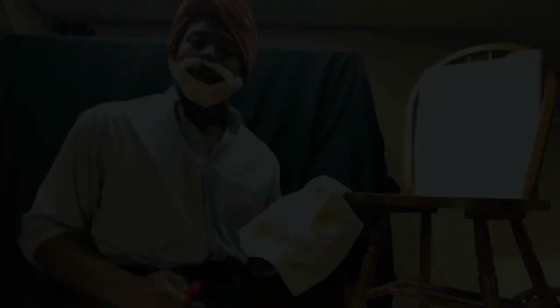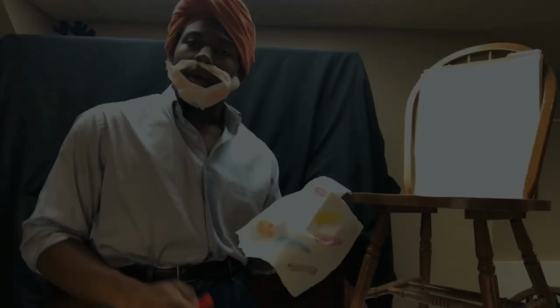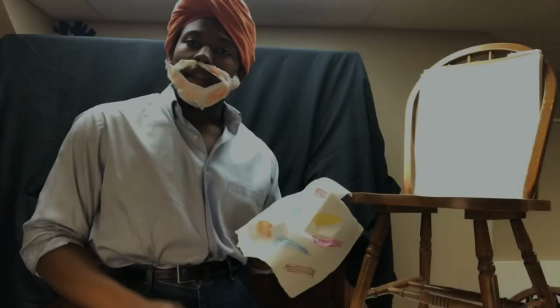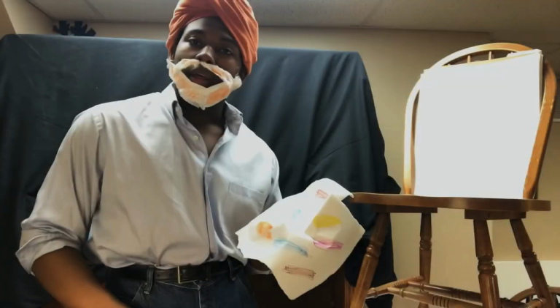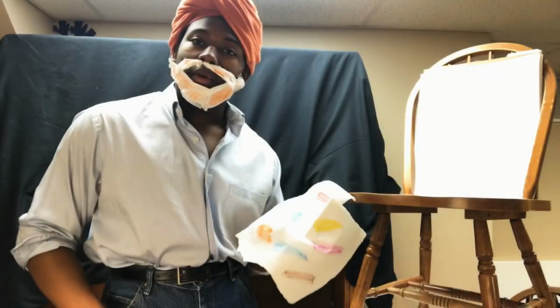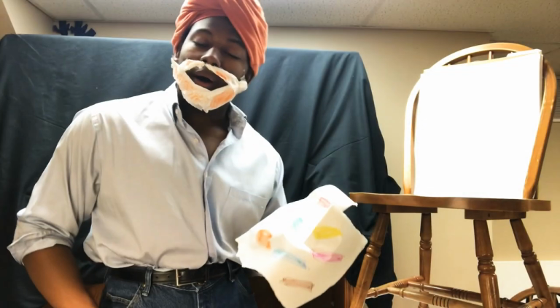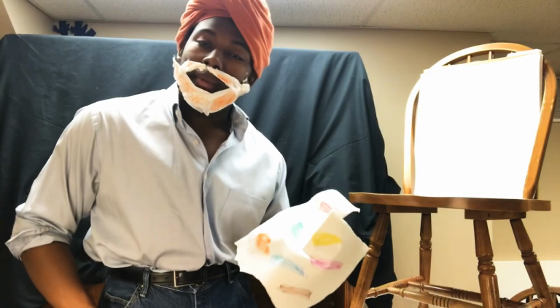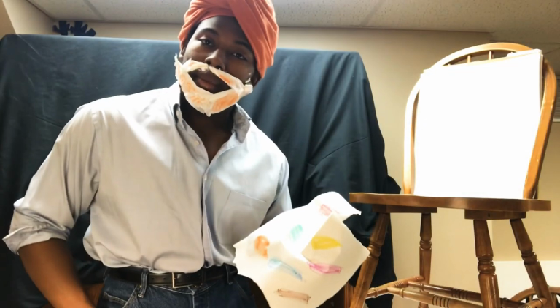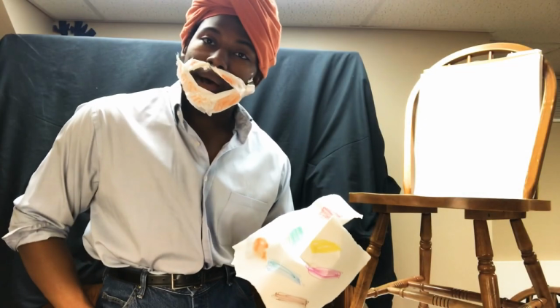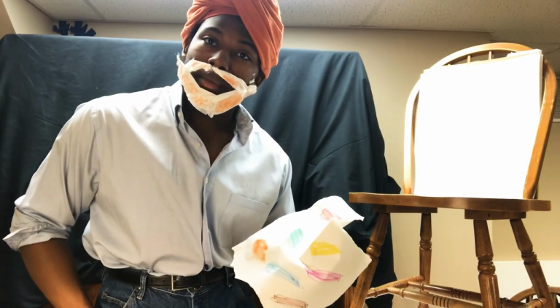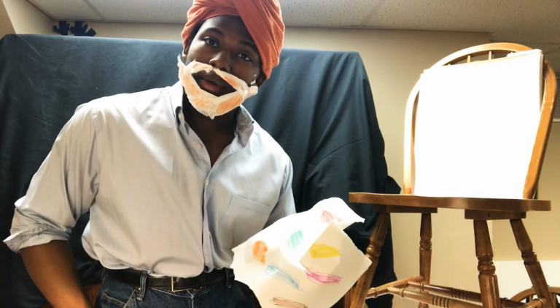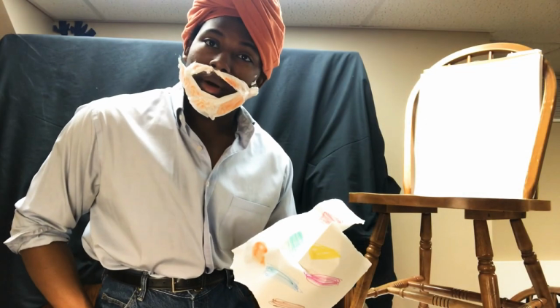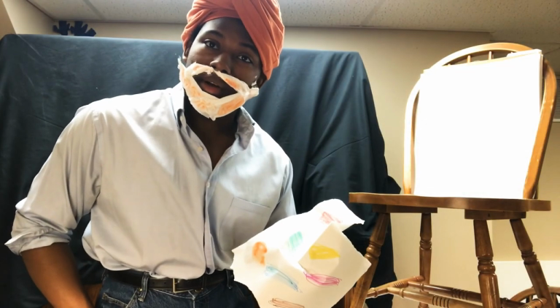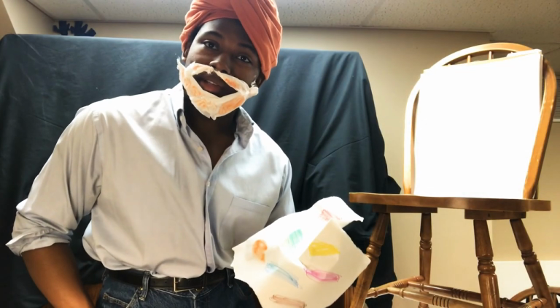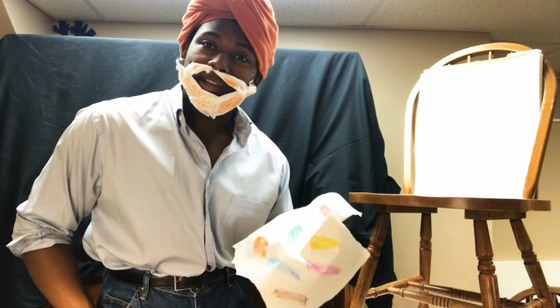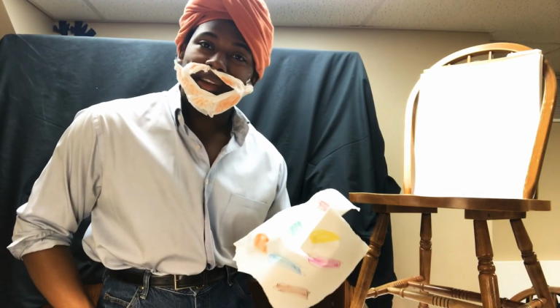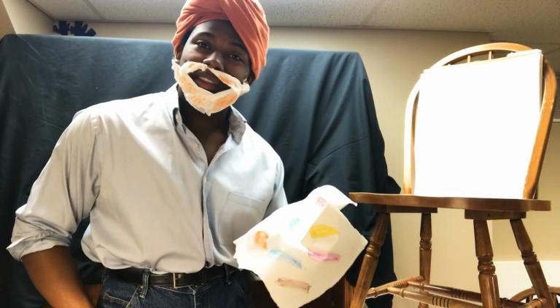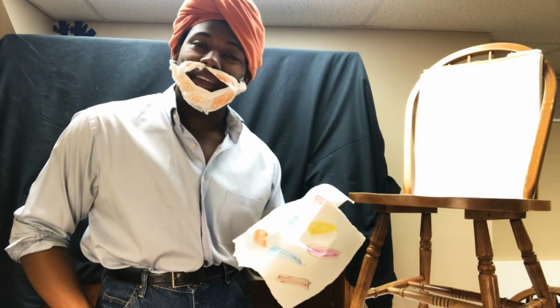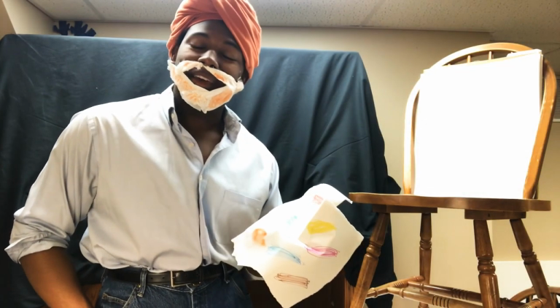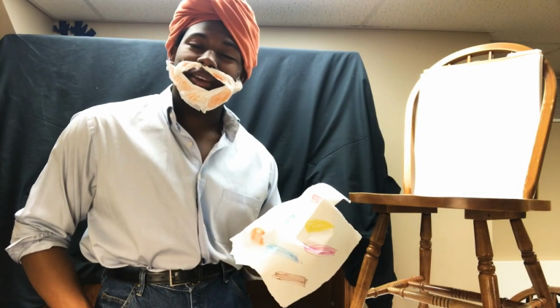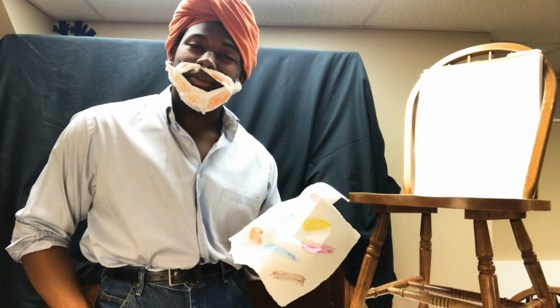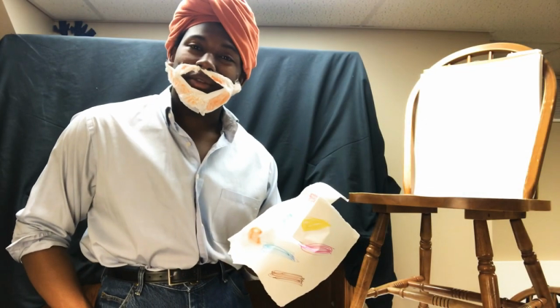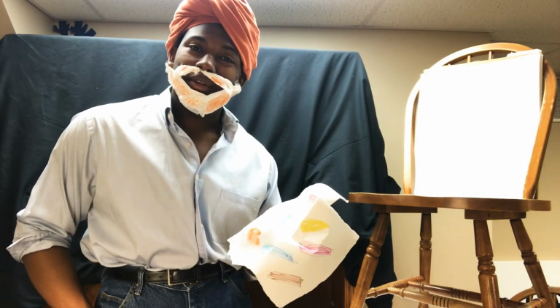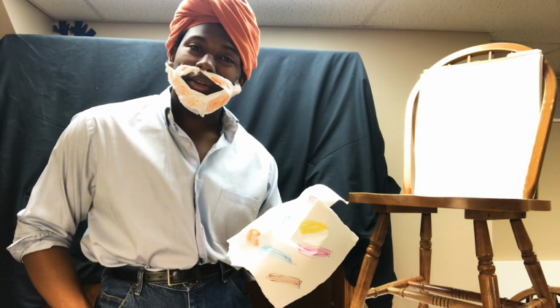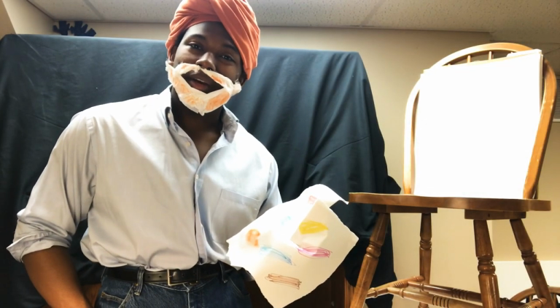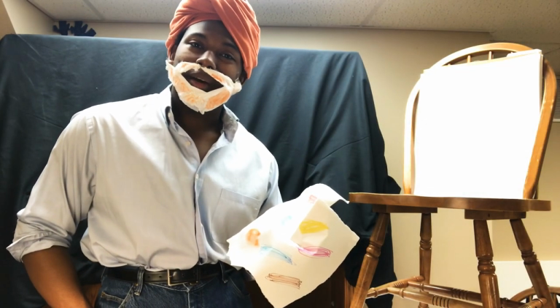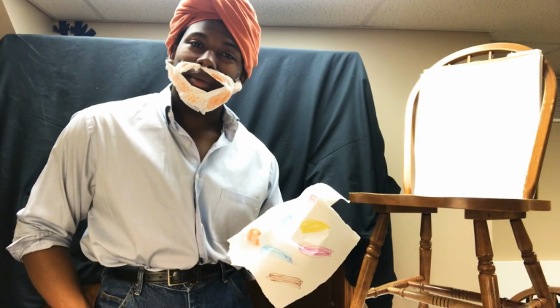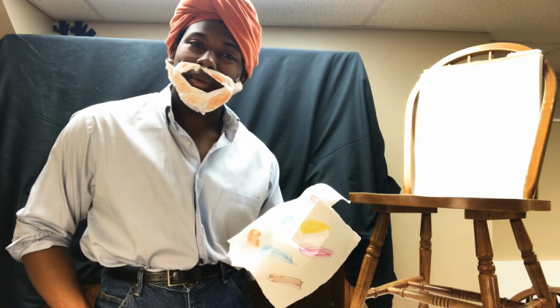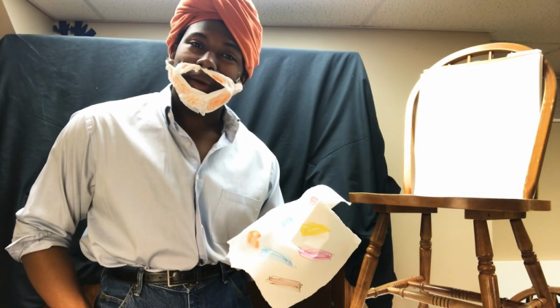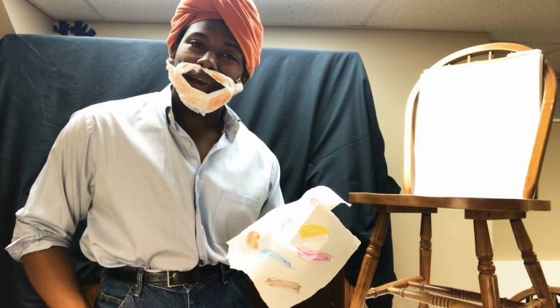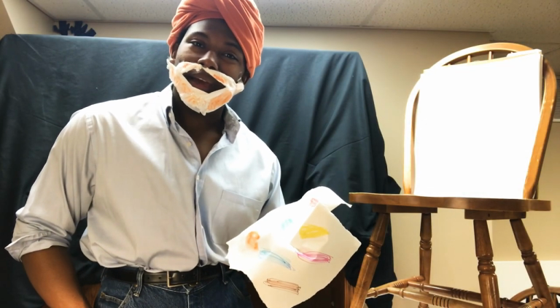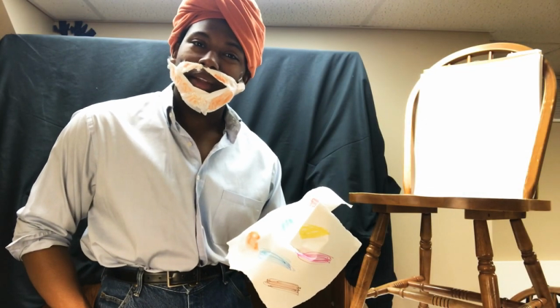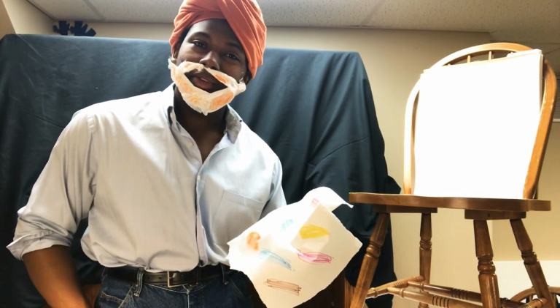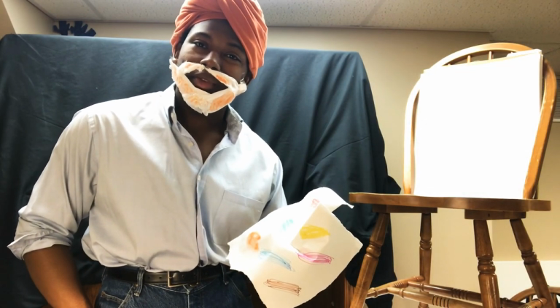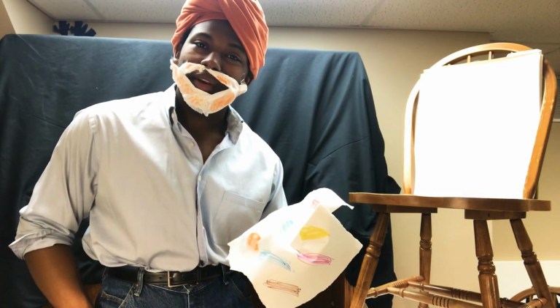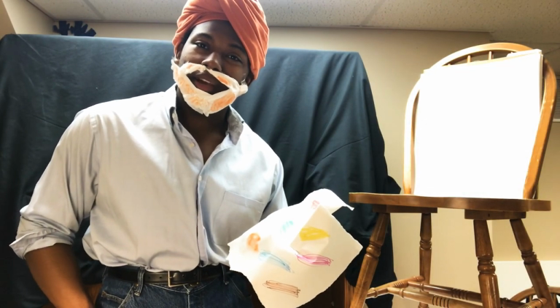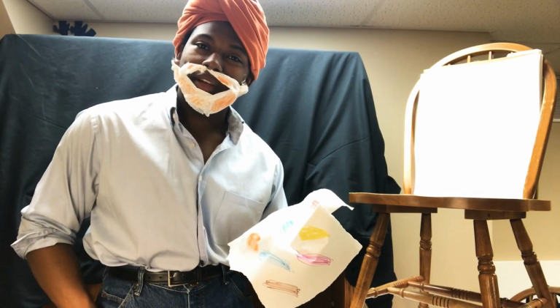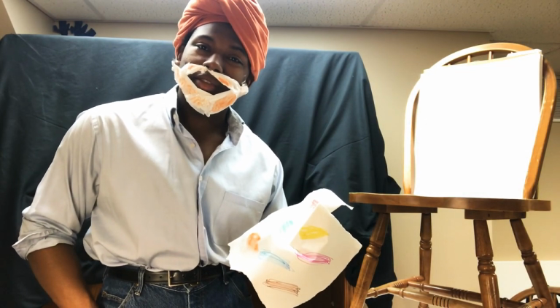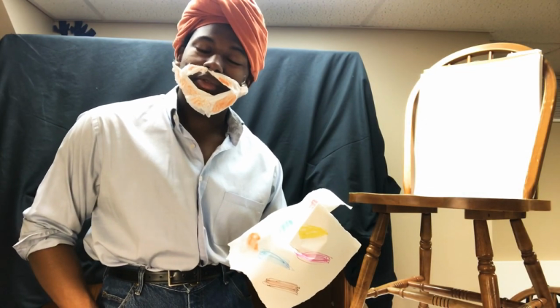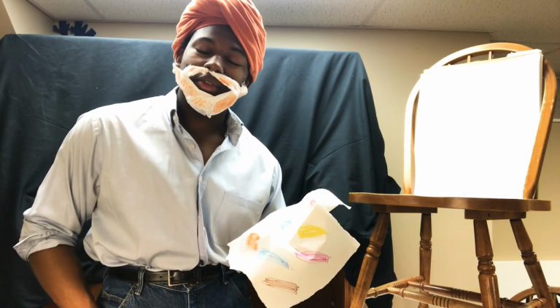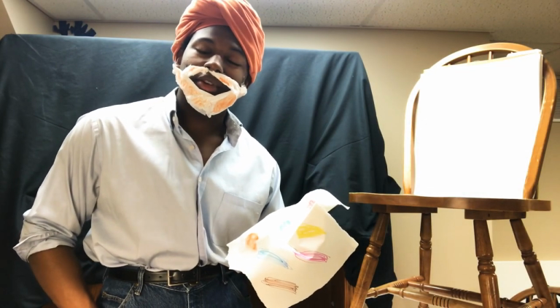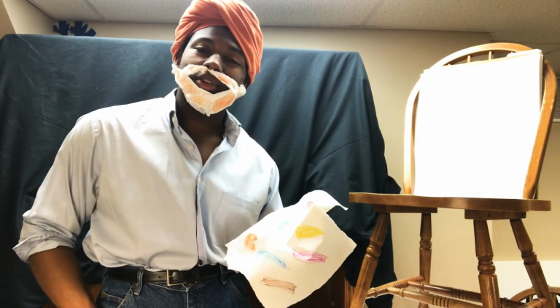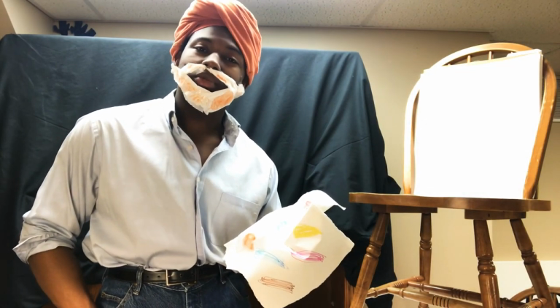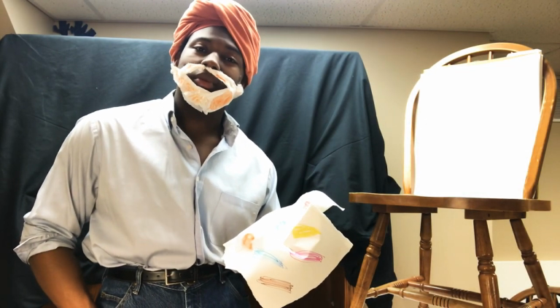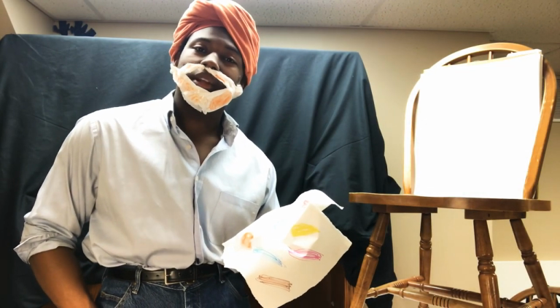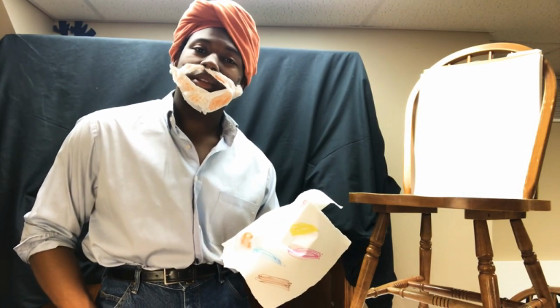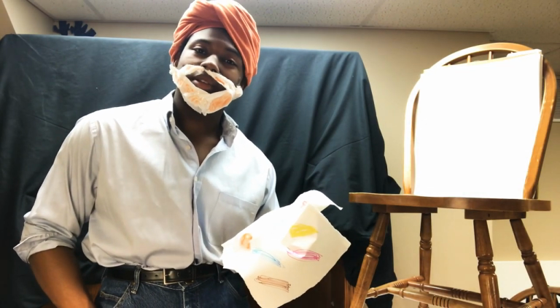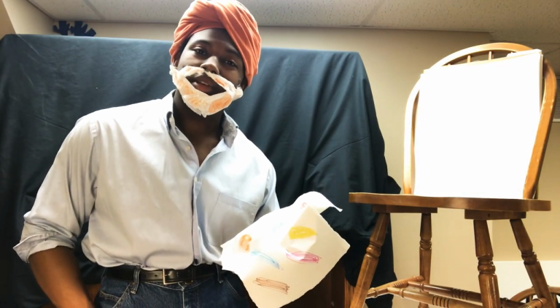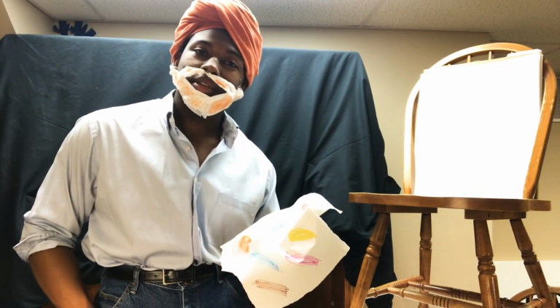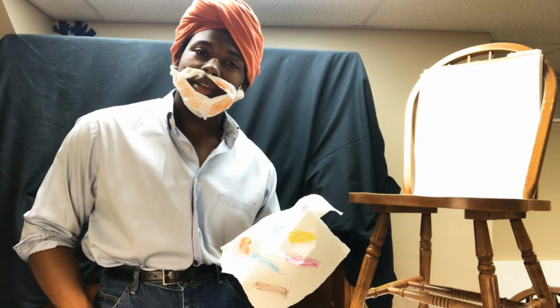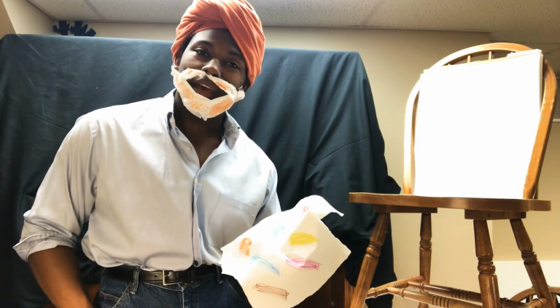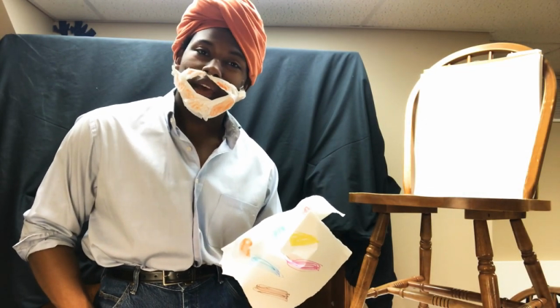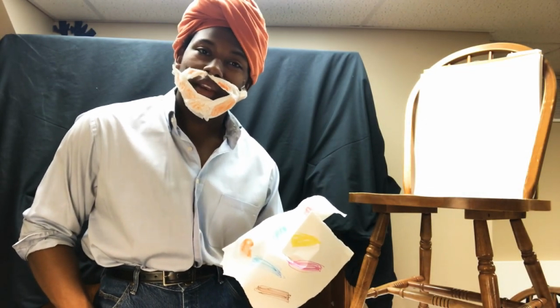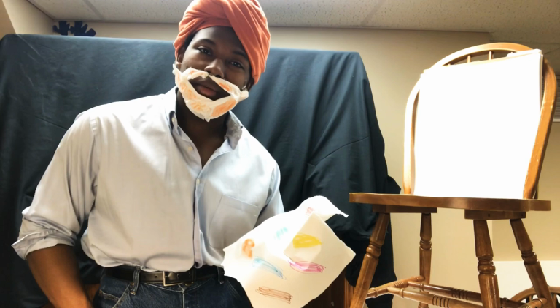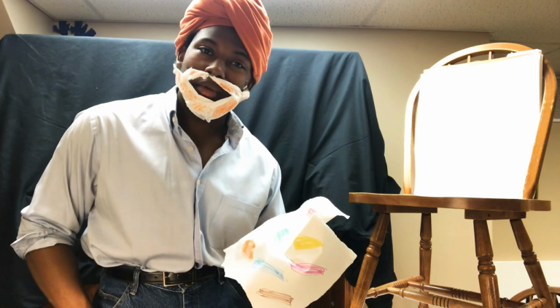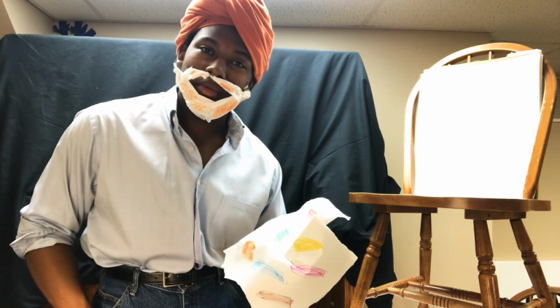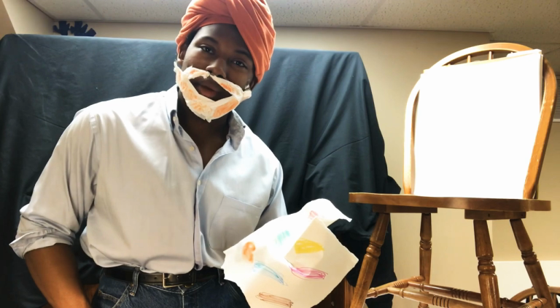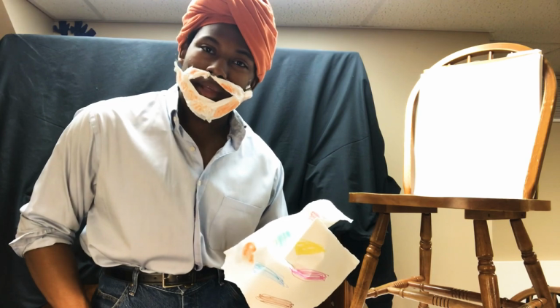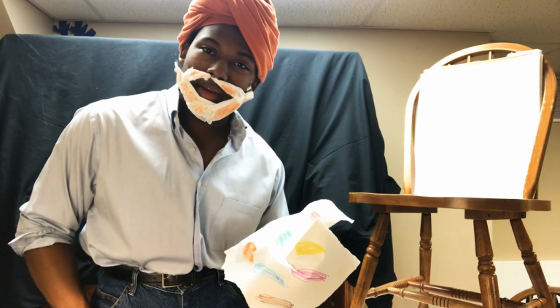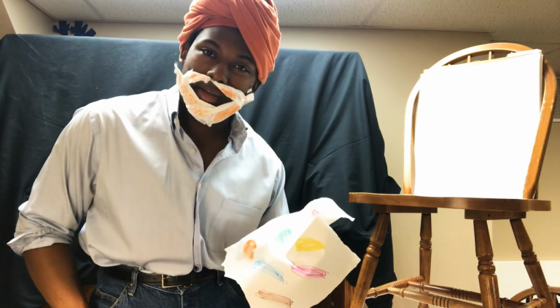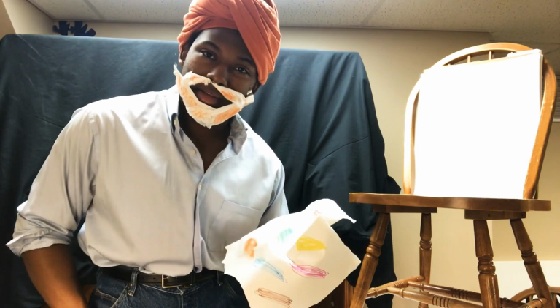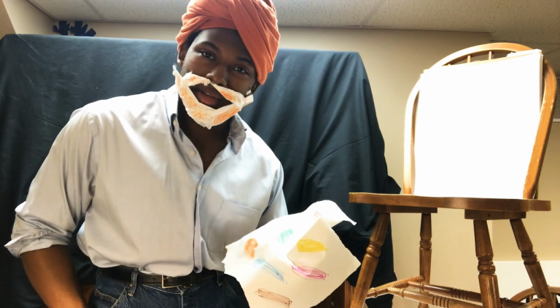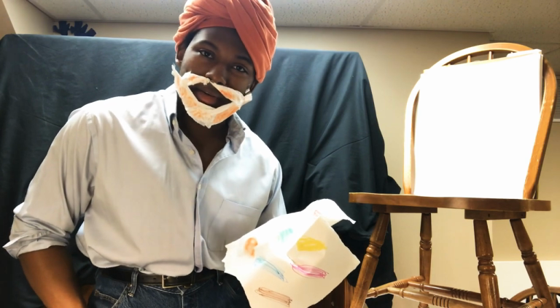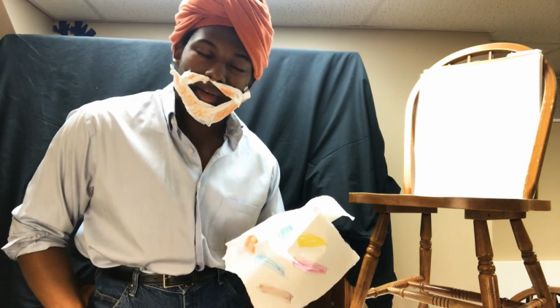Hello, I'm Bob Ross, and thank you for coming back and joining us for the 26th Annual Painting Series.